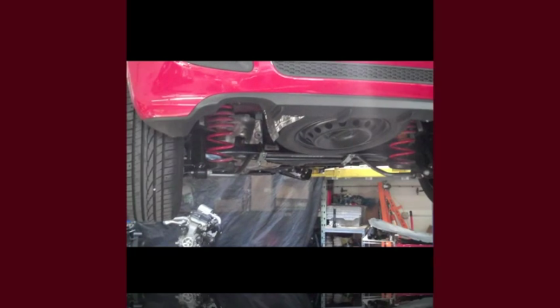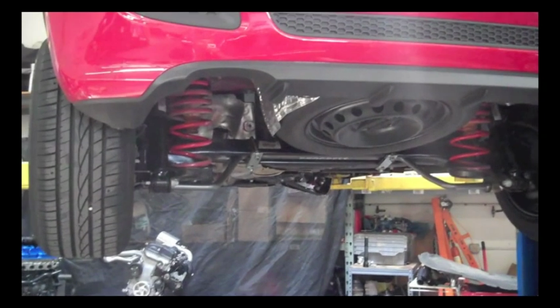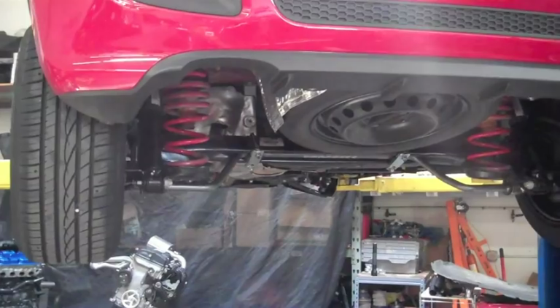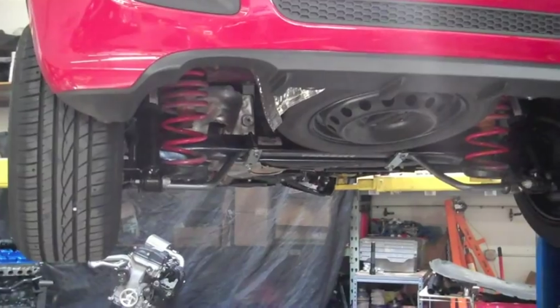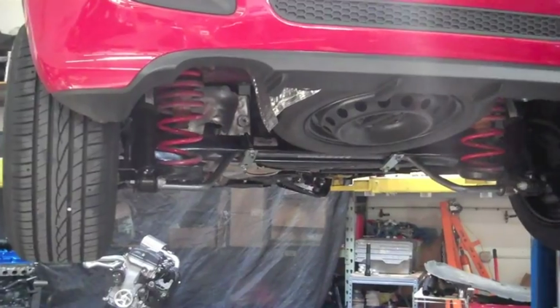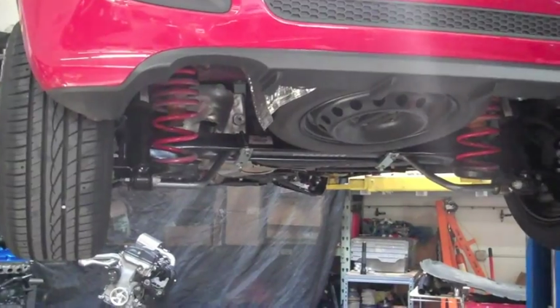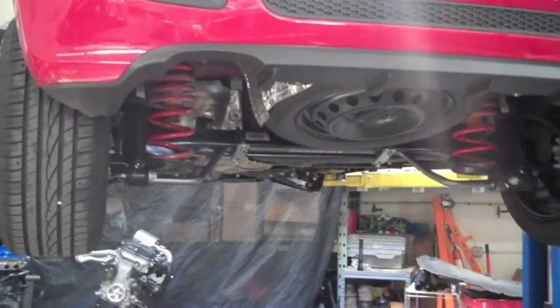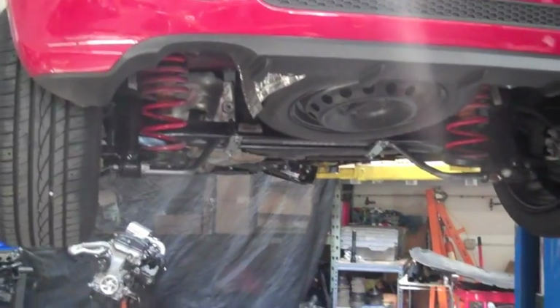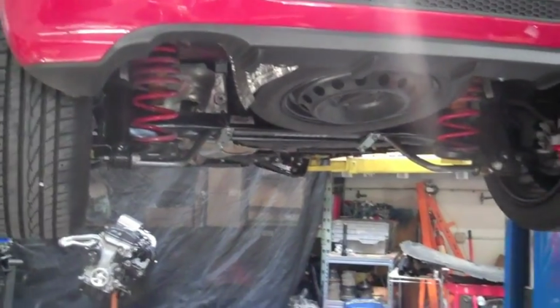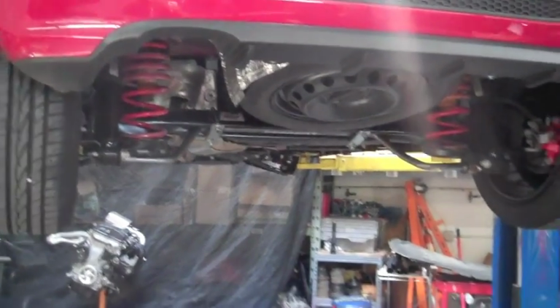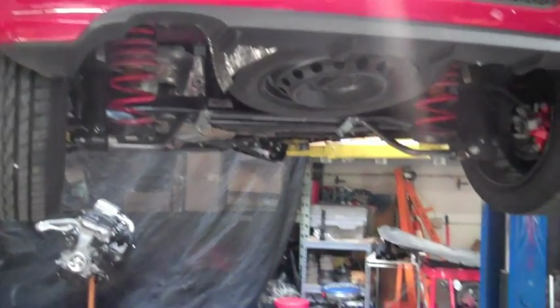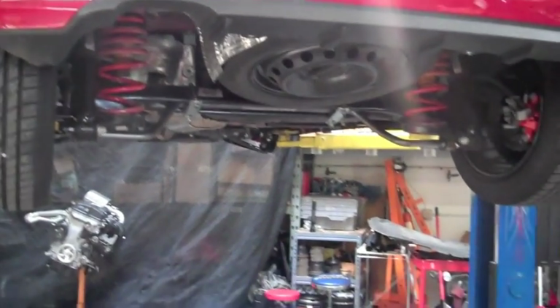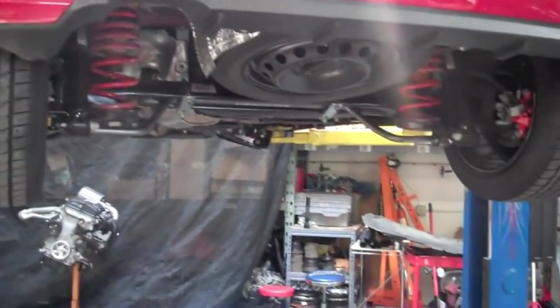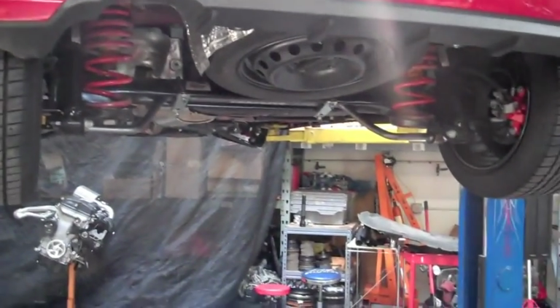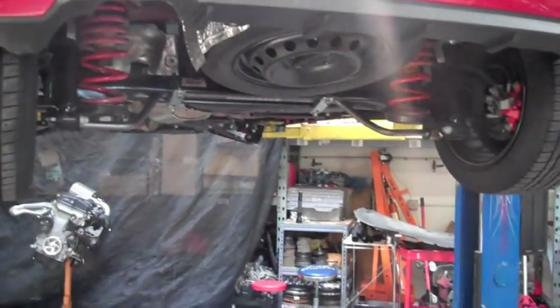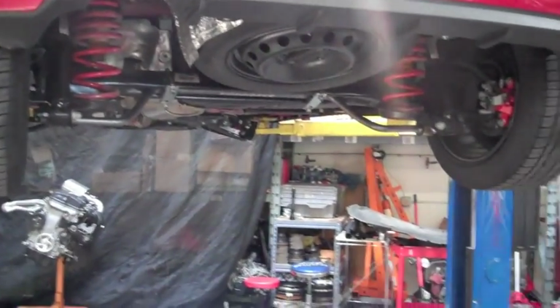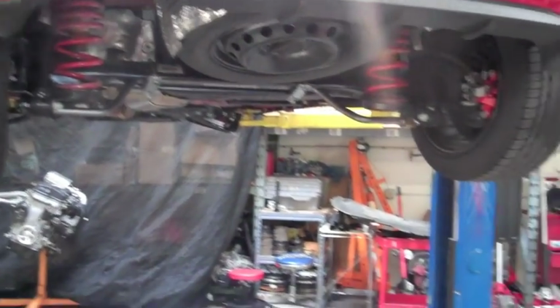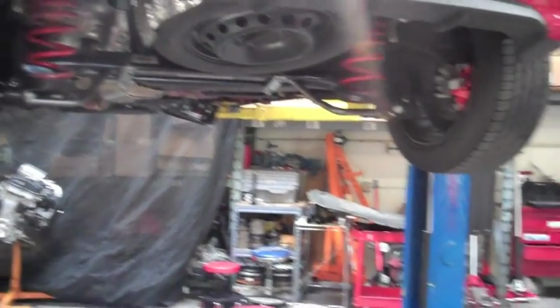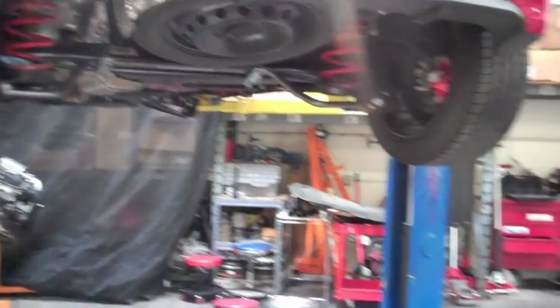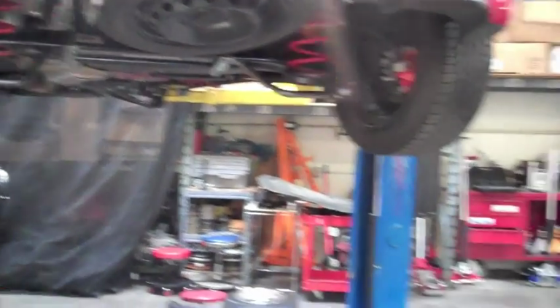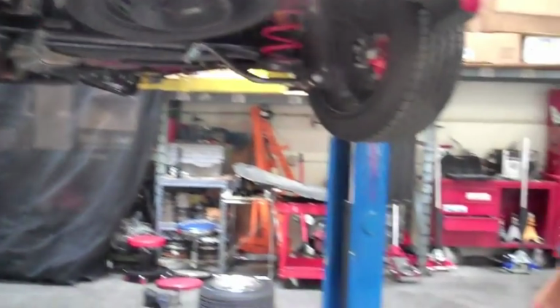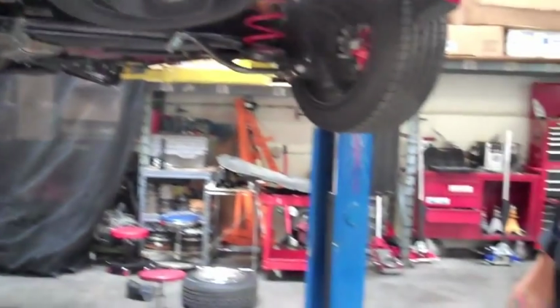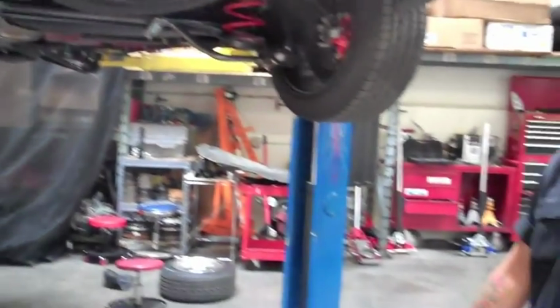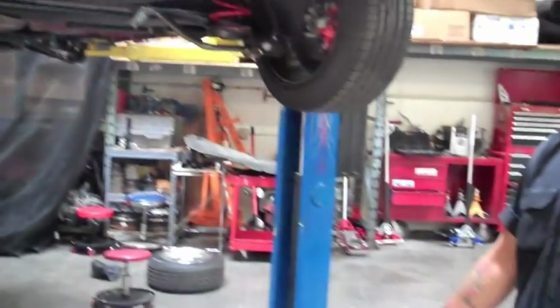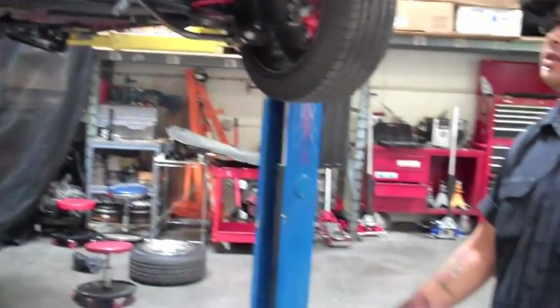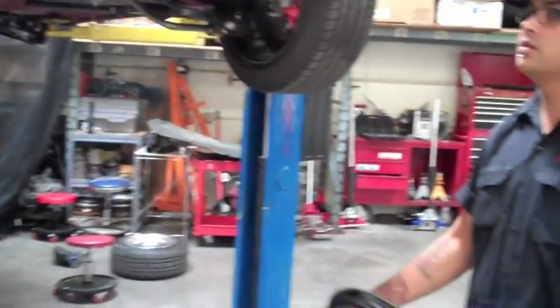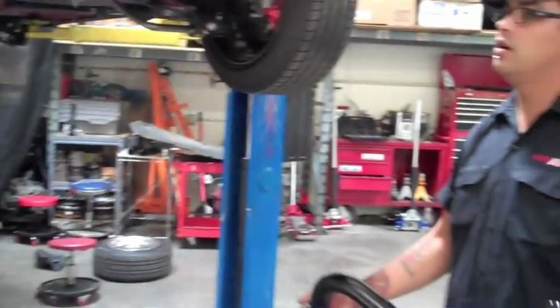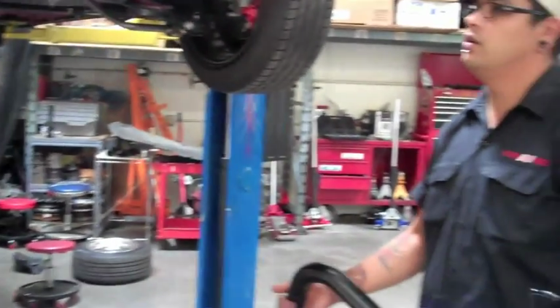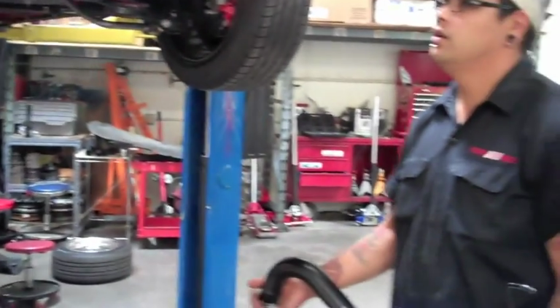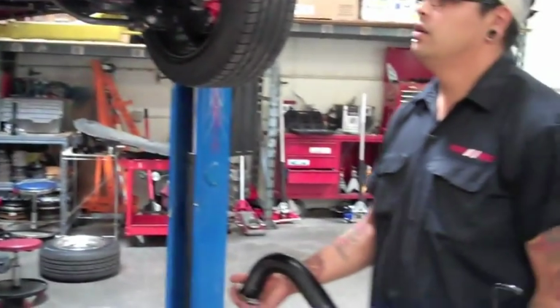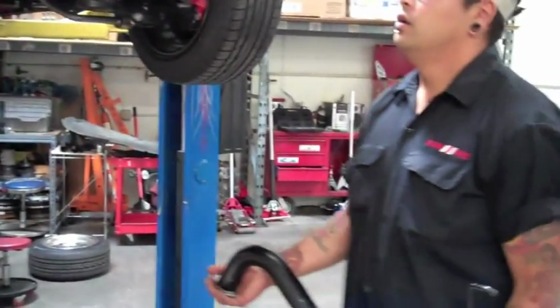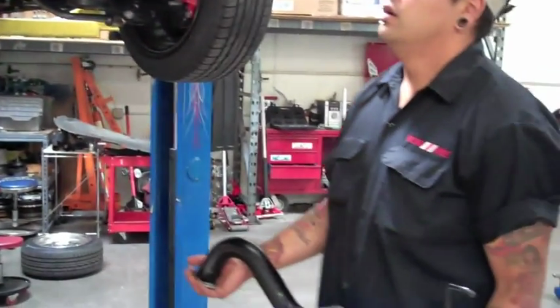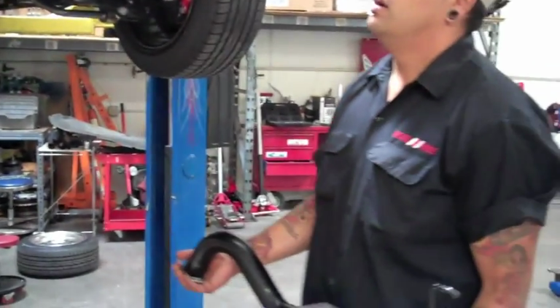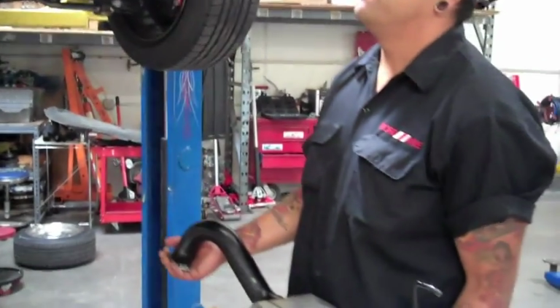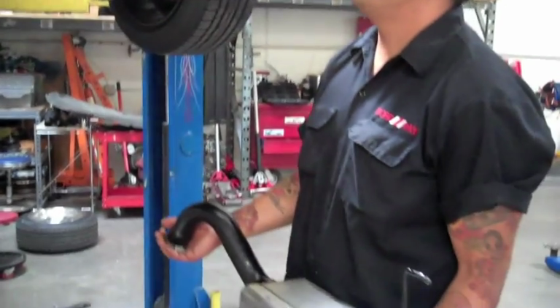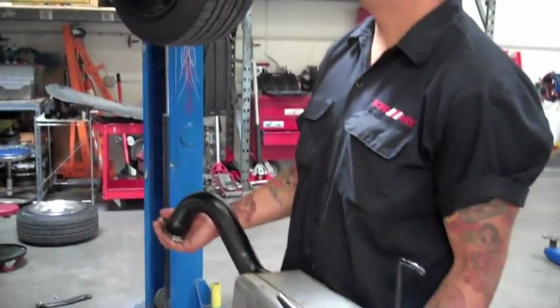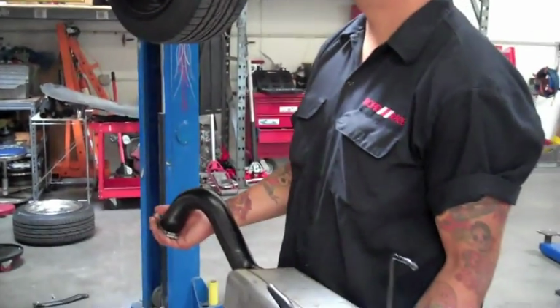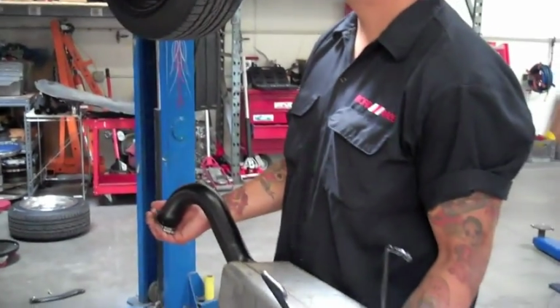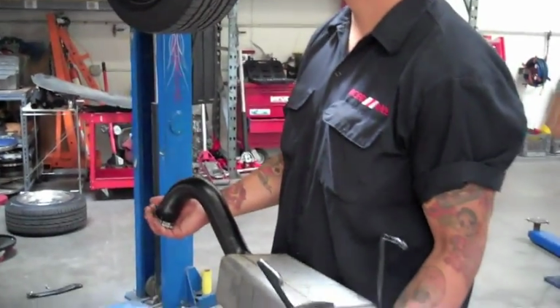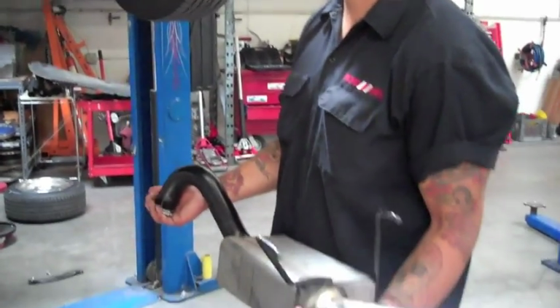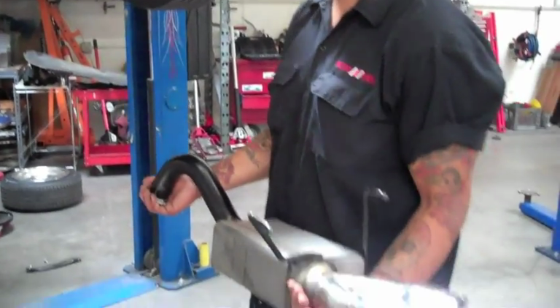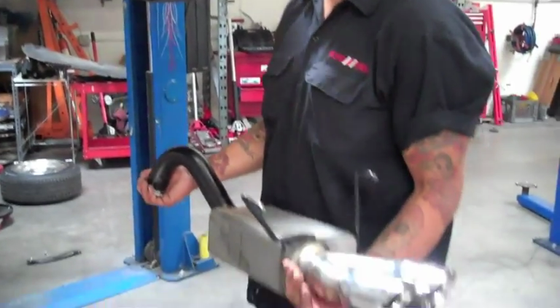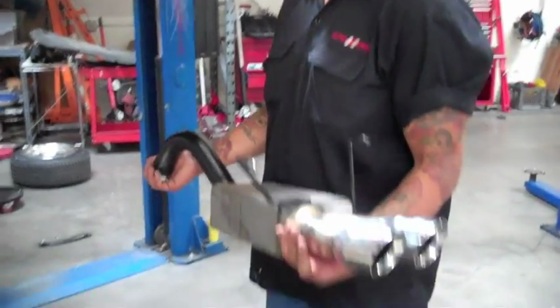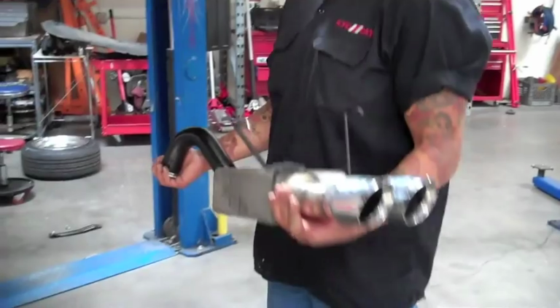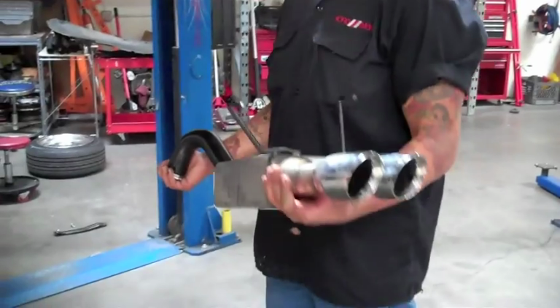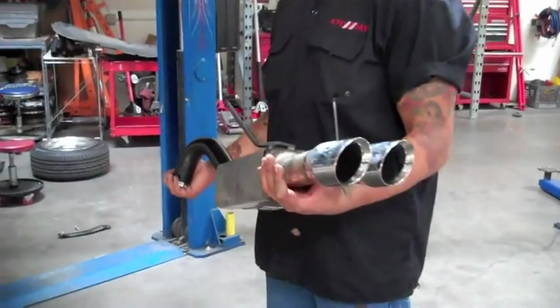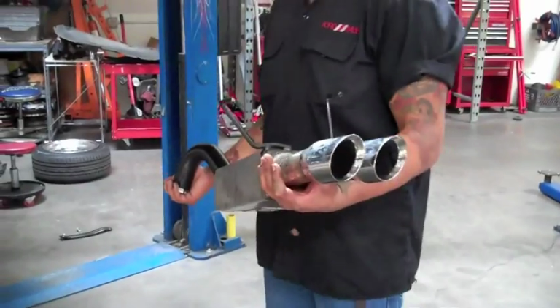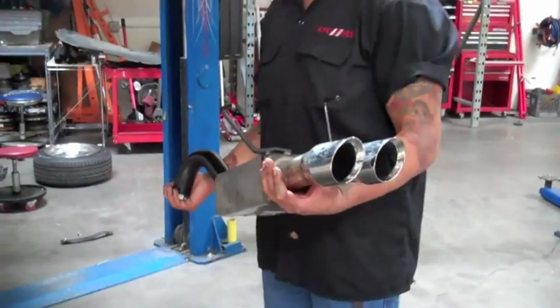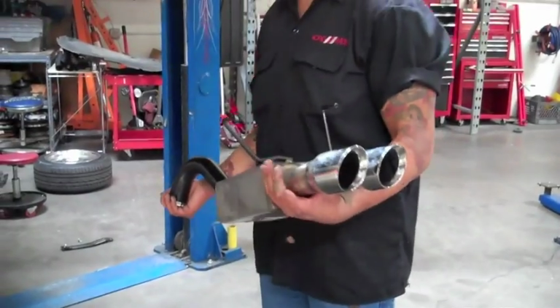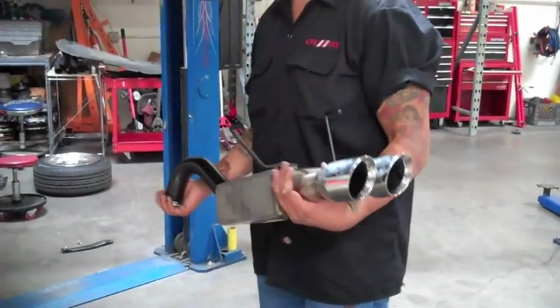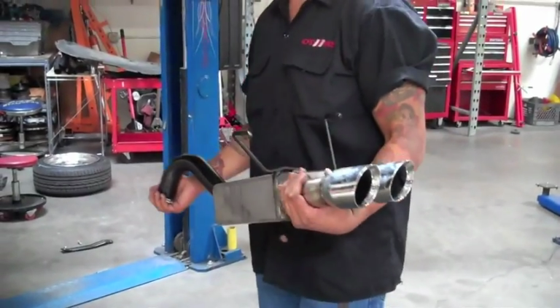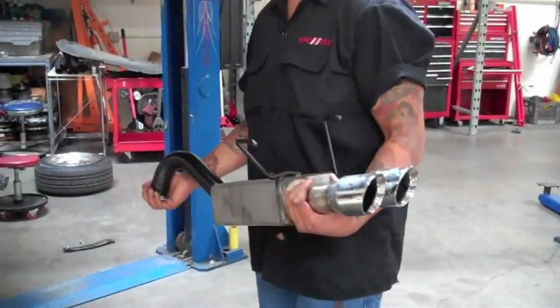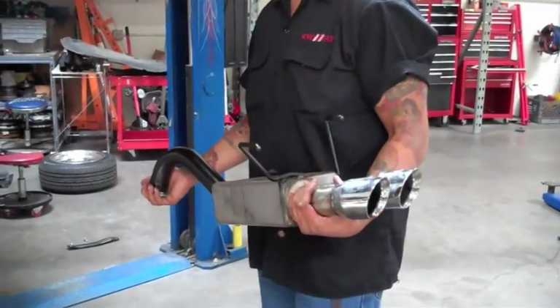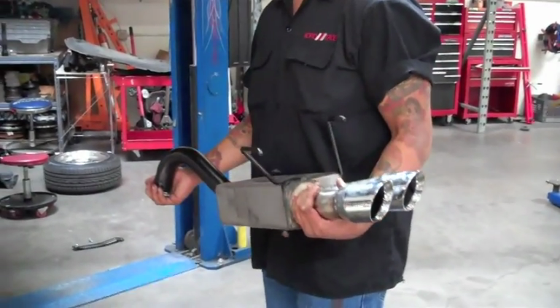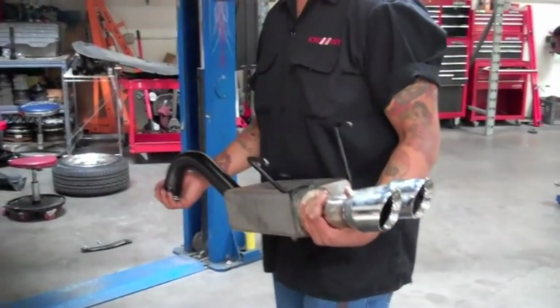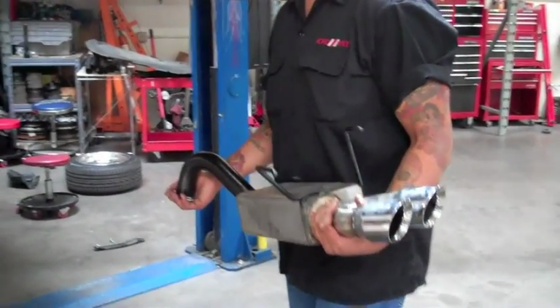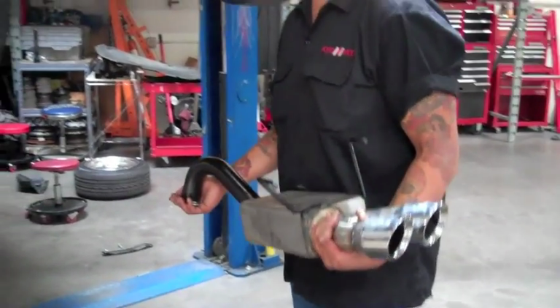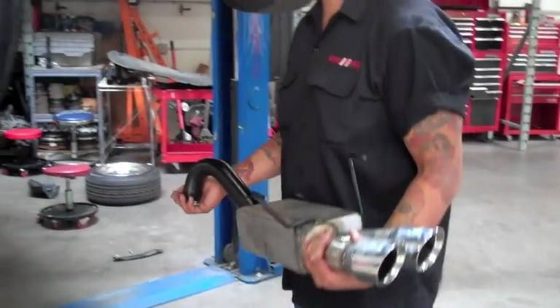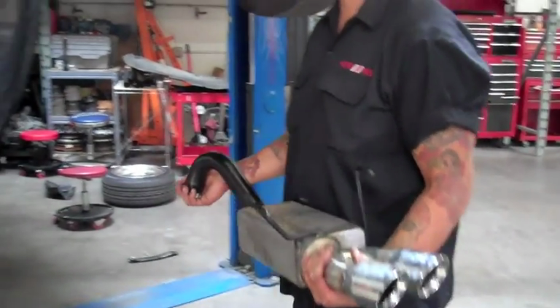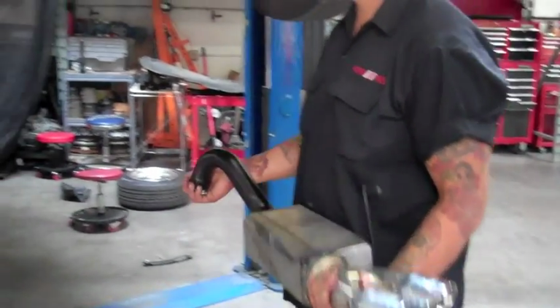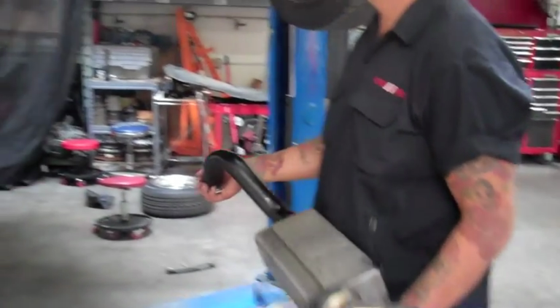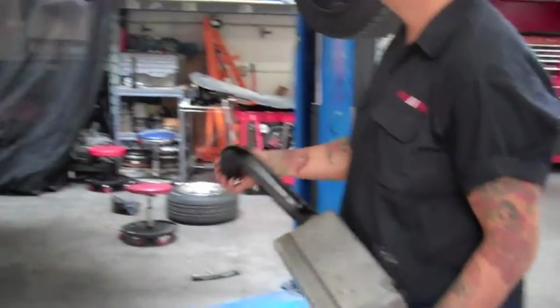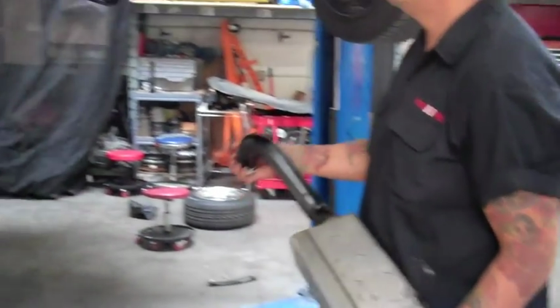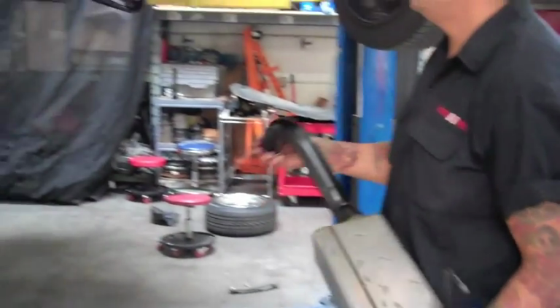Welcome to Road Race Motorsports. Today we're going to show how to do an install on a Fiat 500 for an axle-back. It's relatively simple.